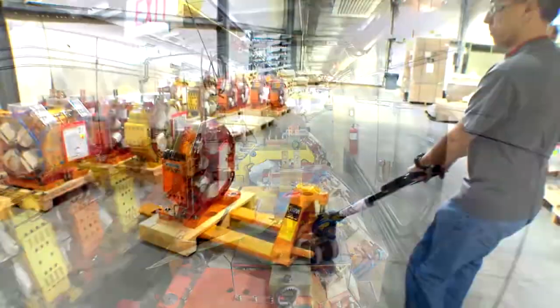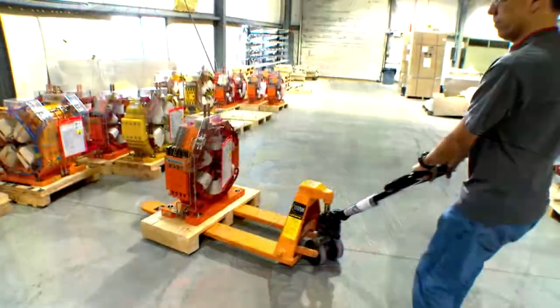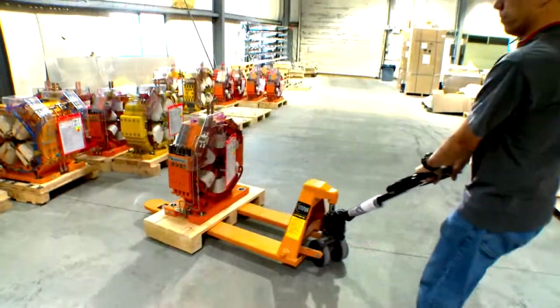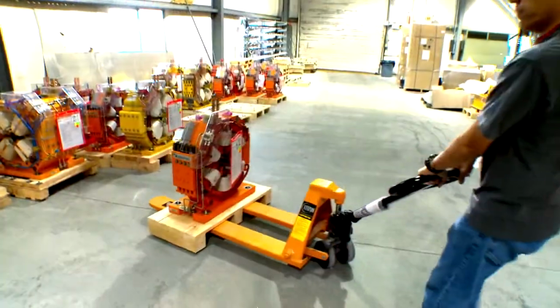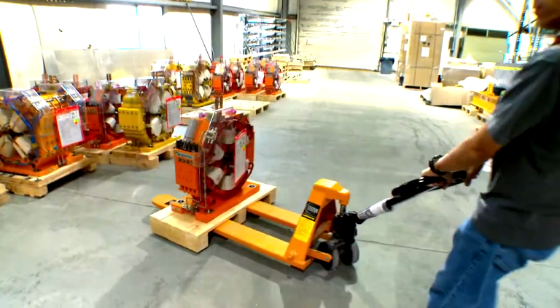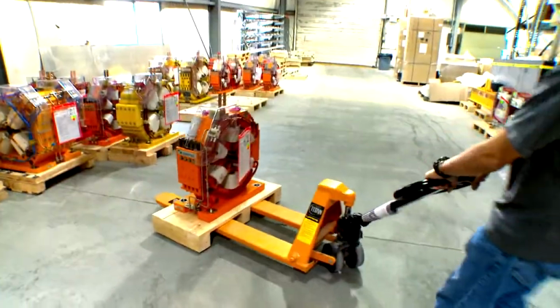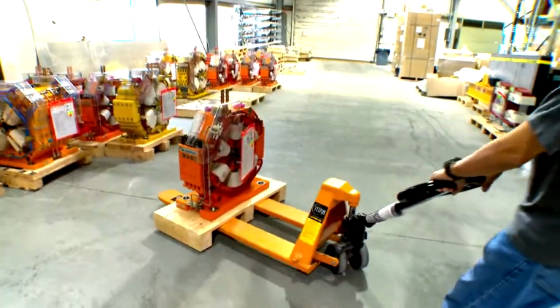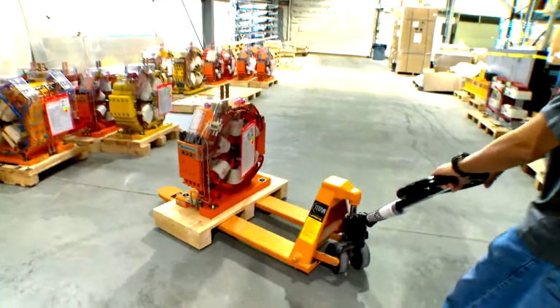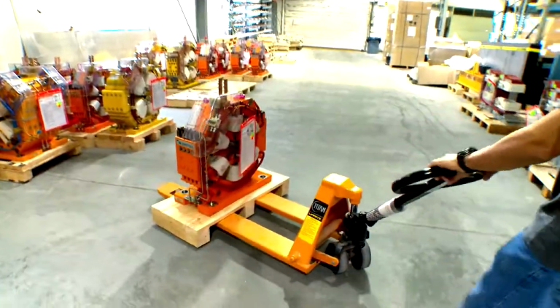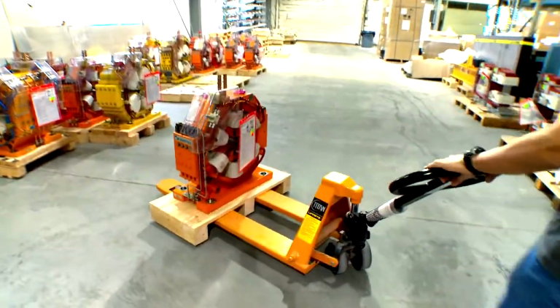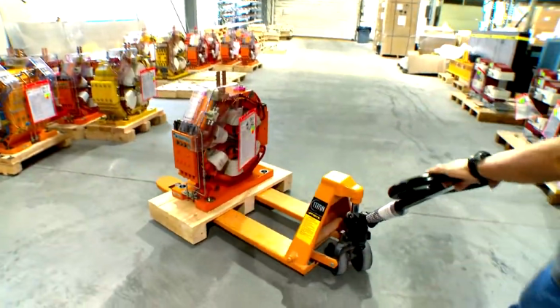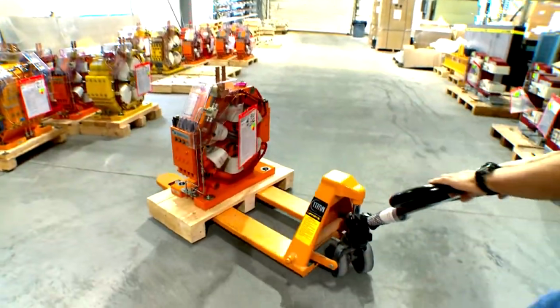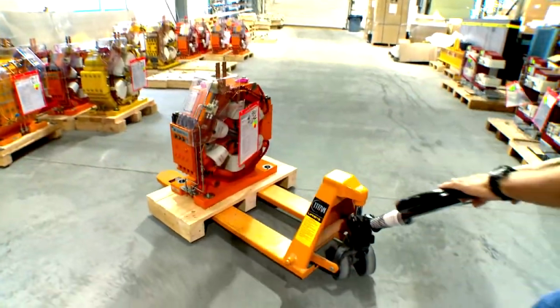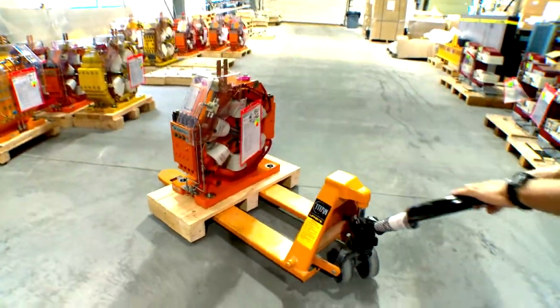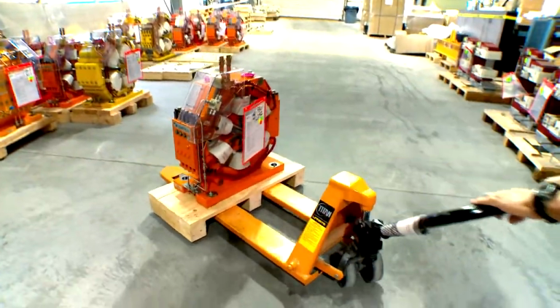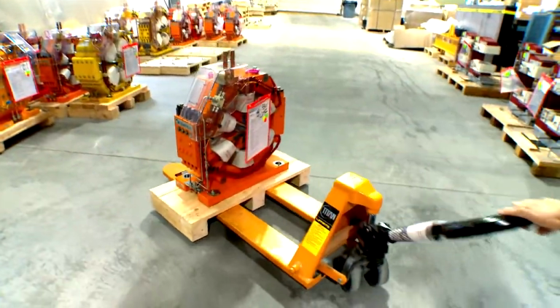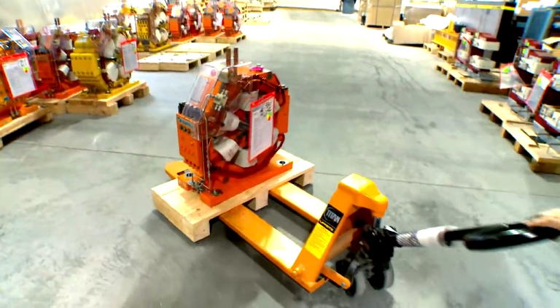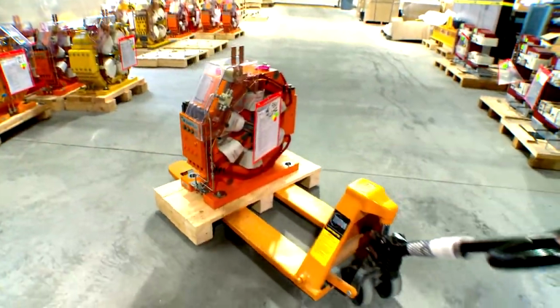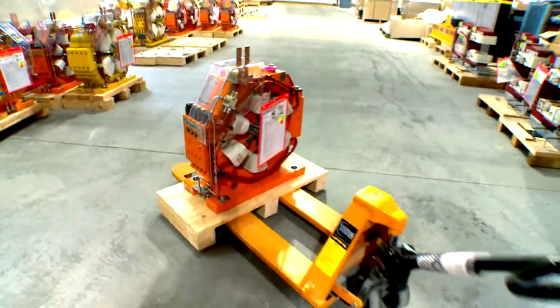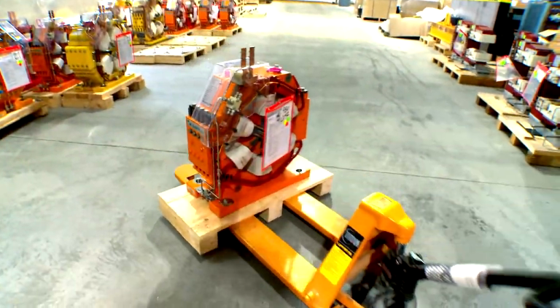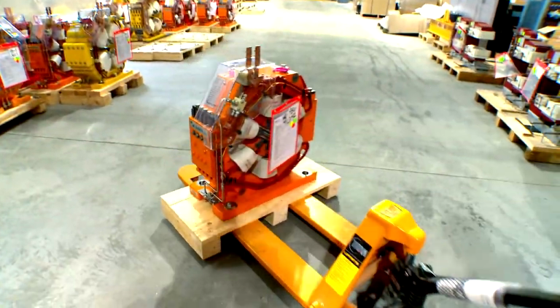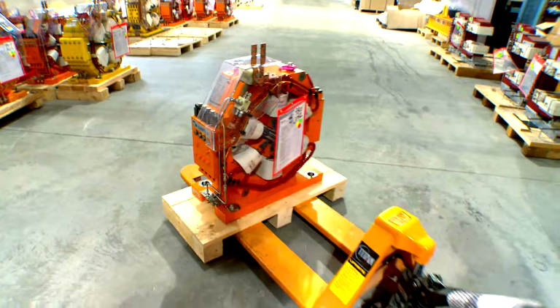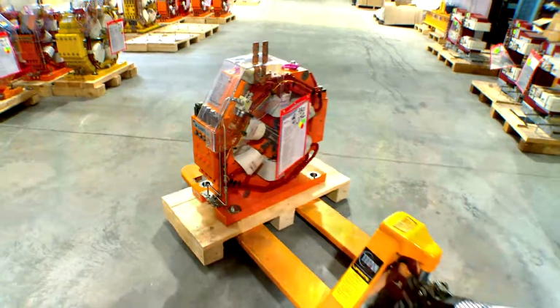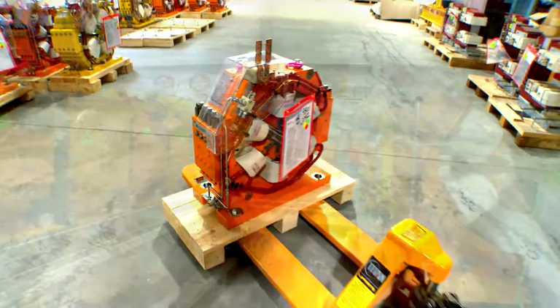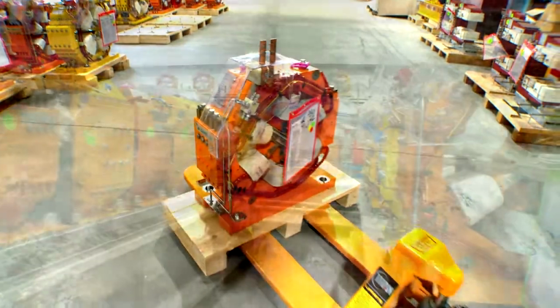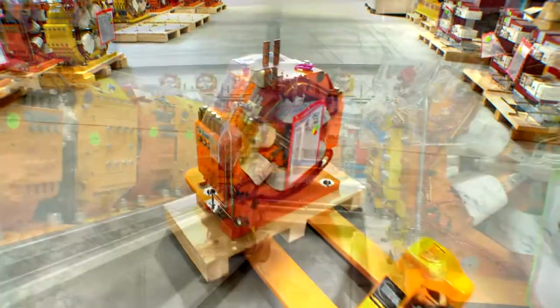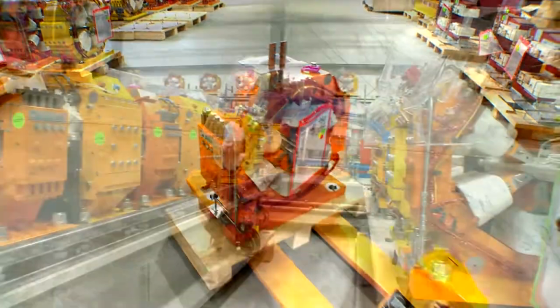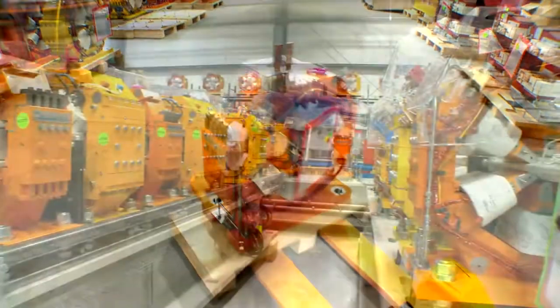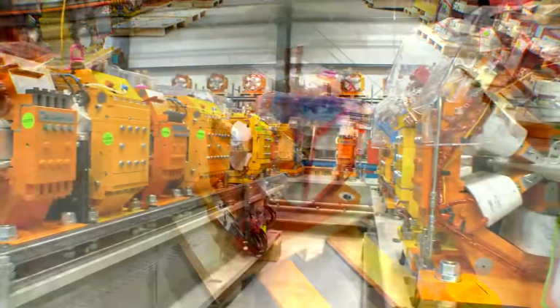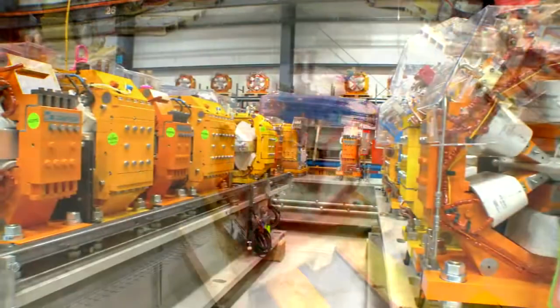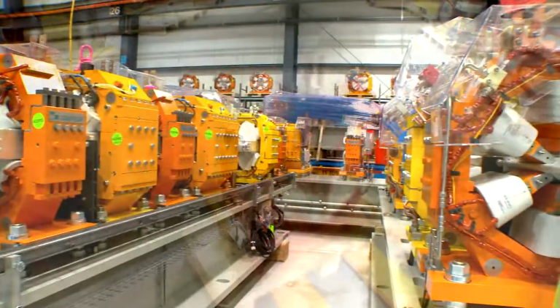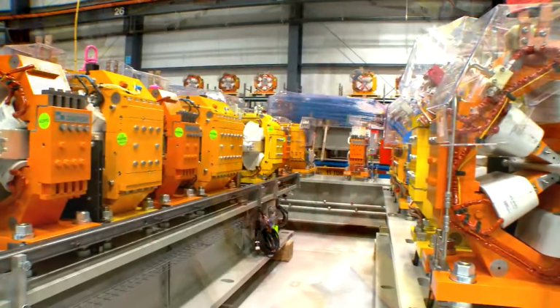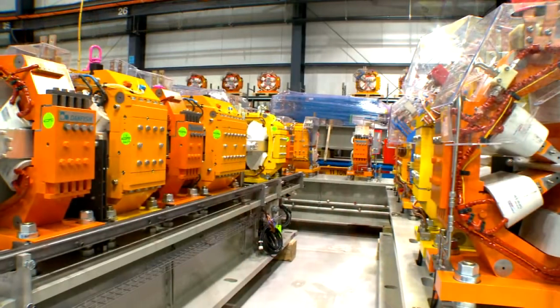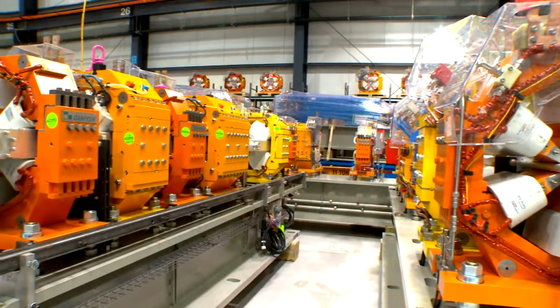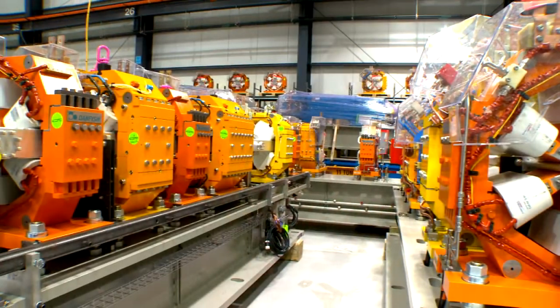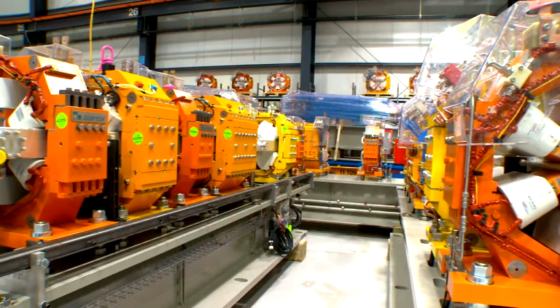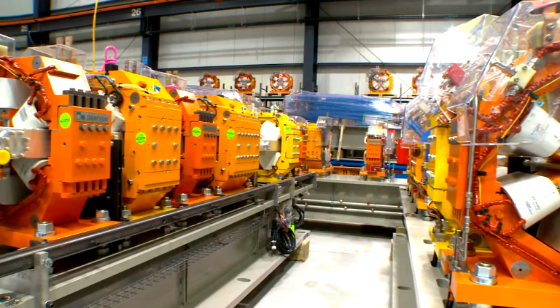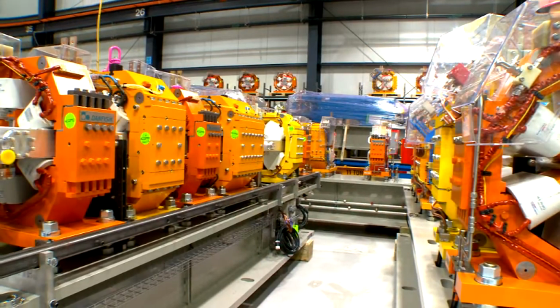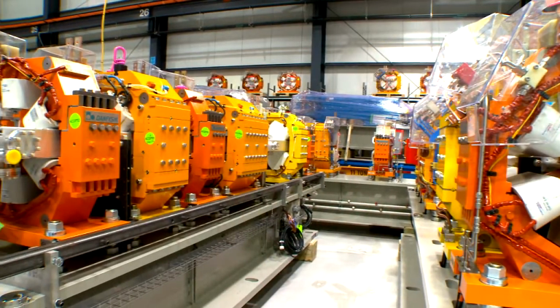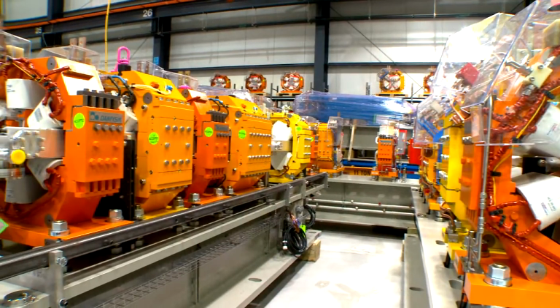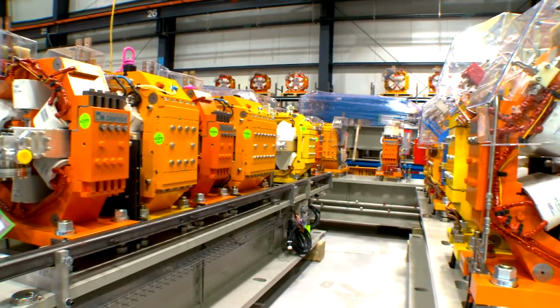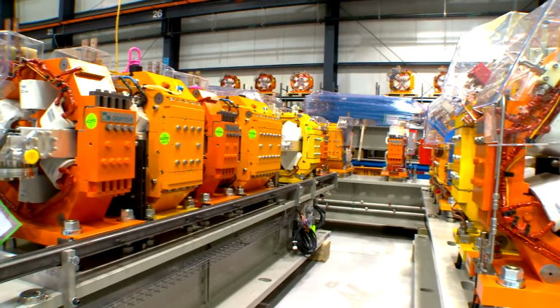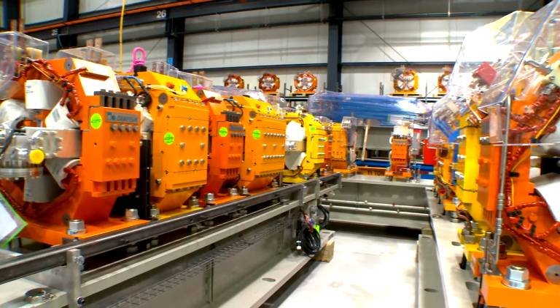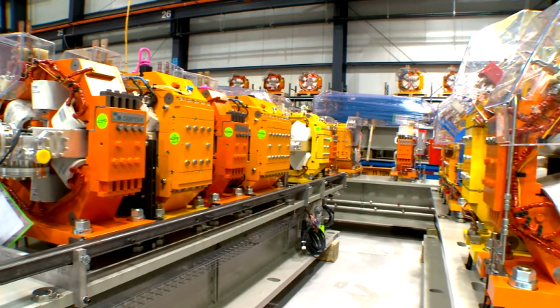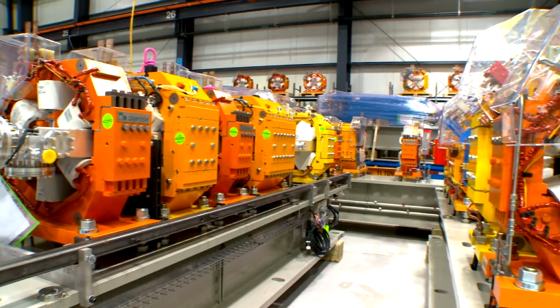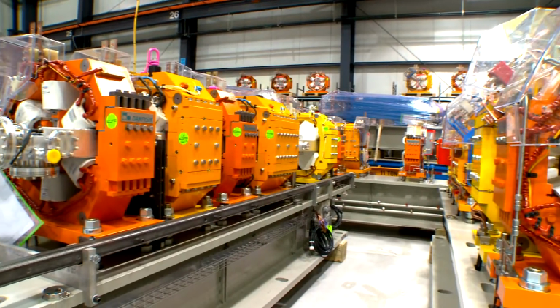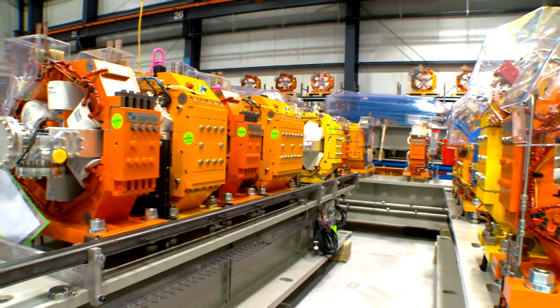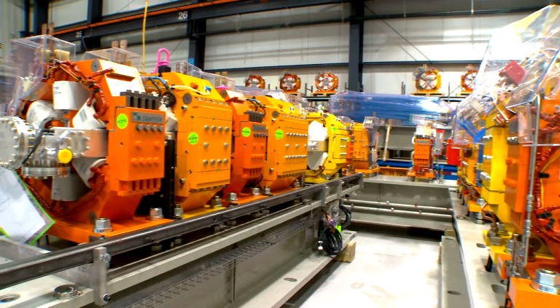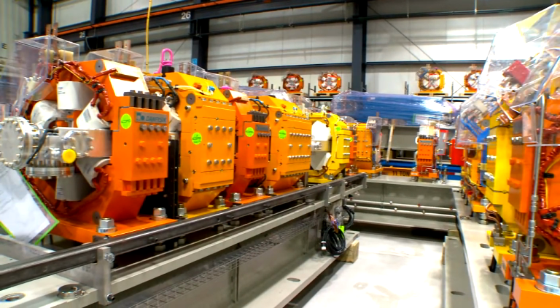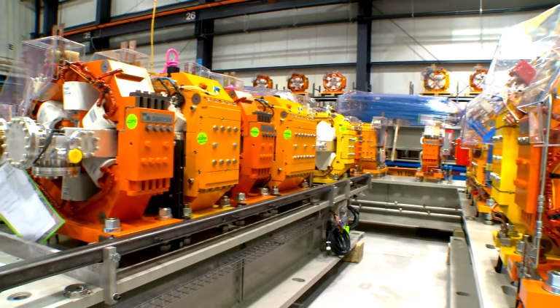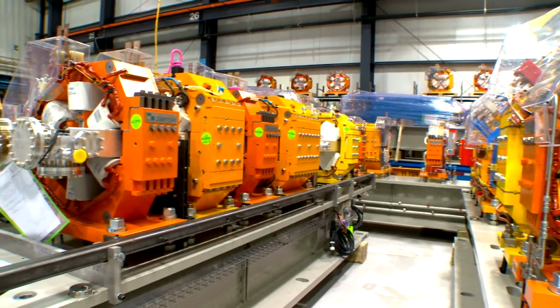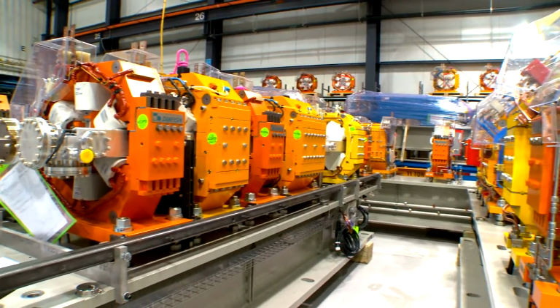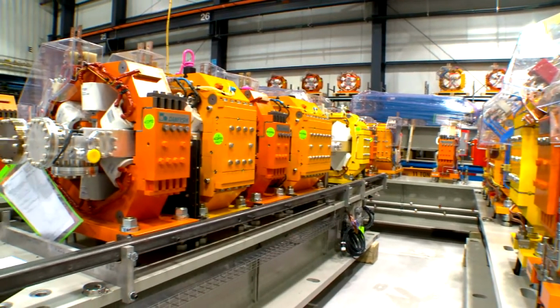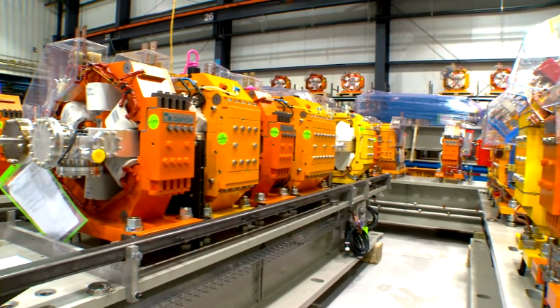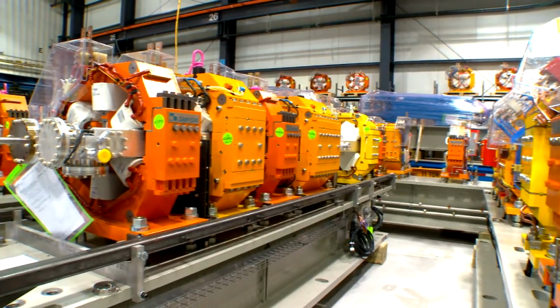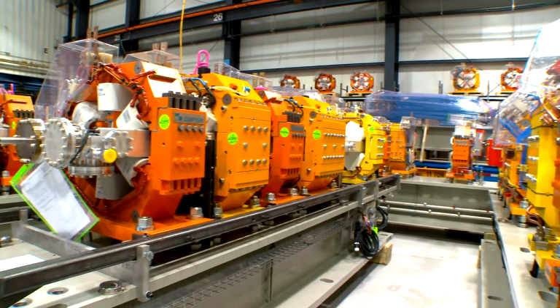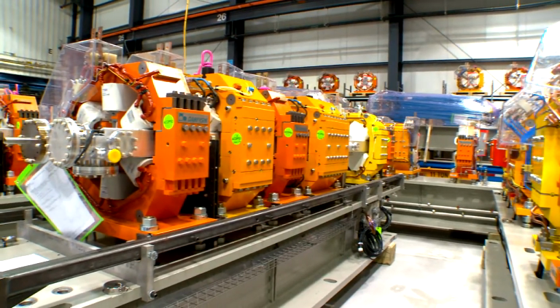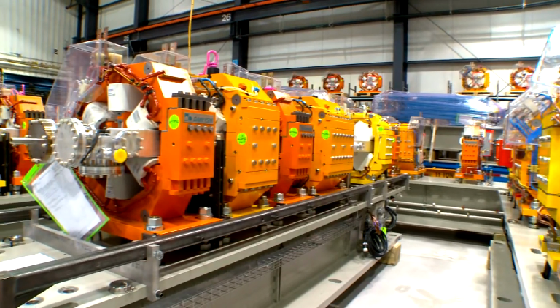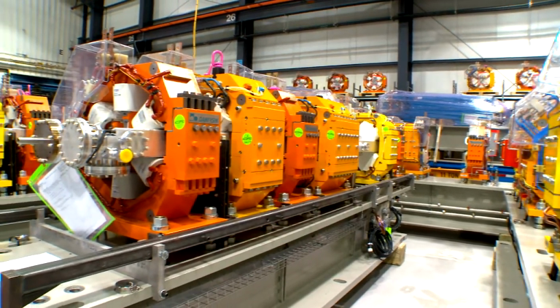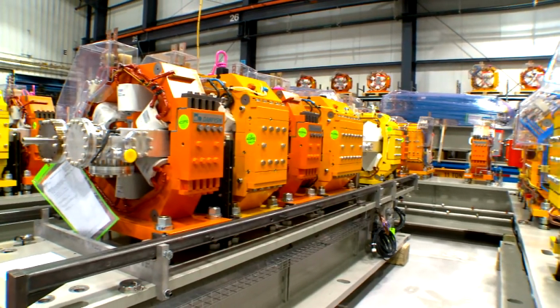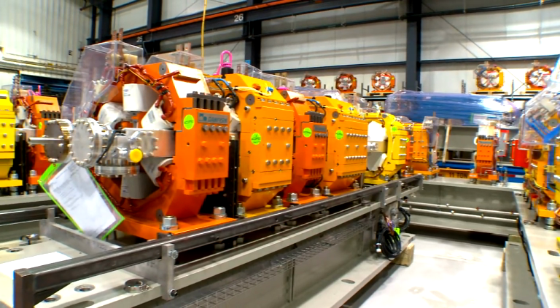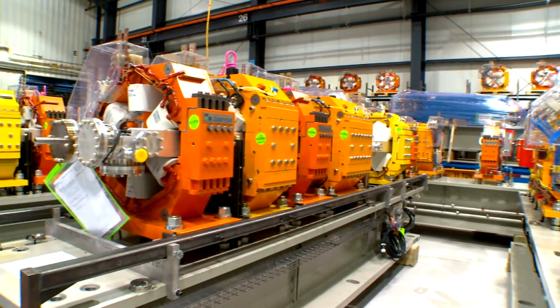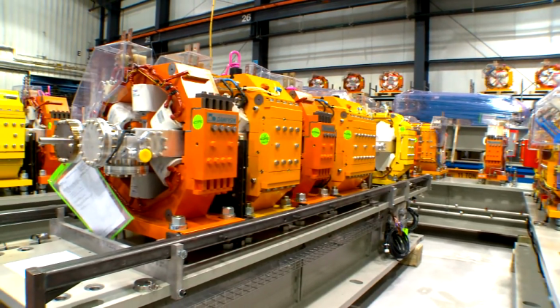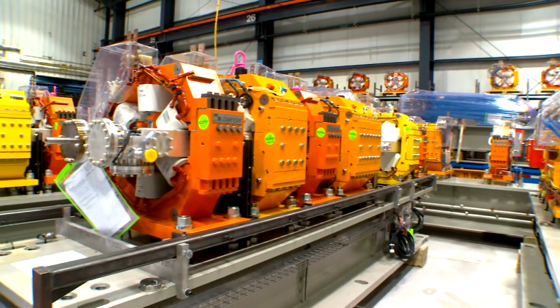They also come in different types: dipoles, quadrupoles, sextupoles, and correctors, all assembled onto girders that will encircle the ring.